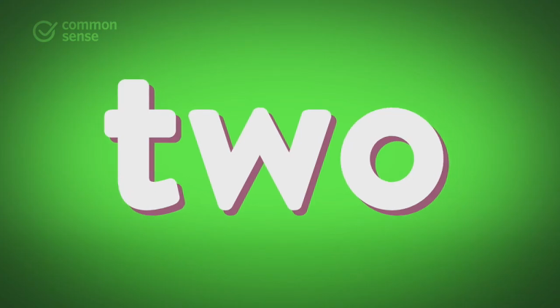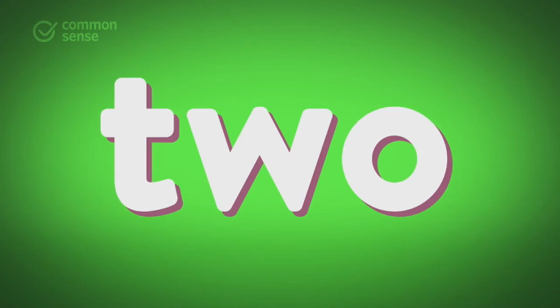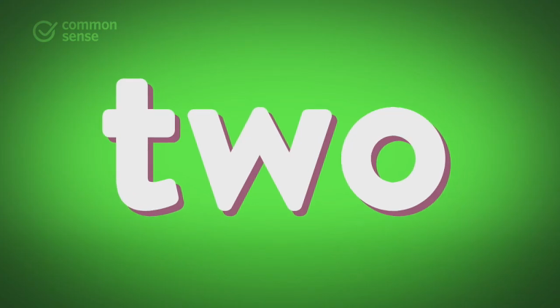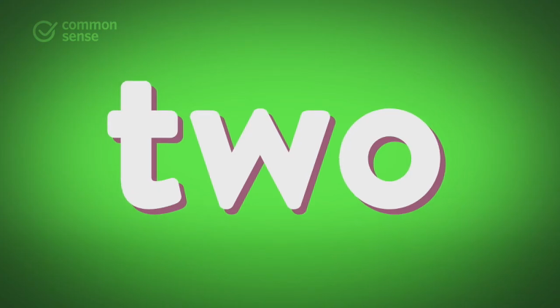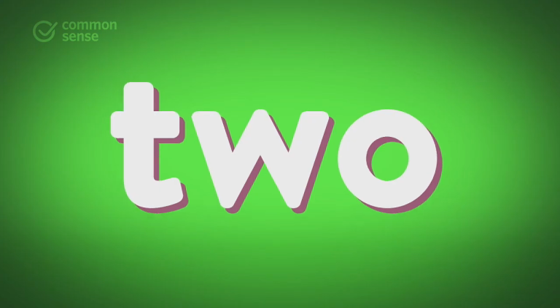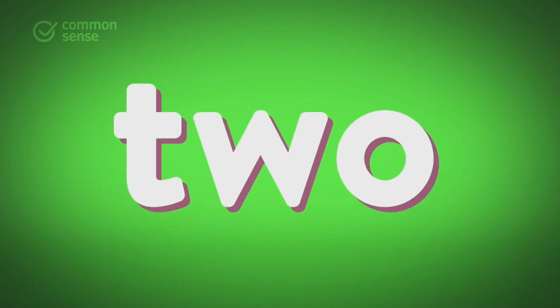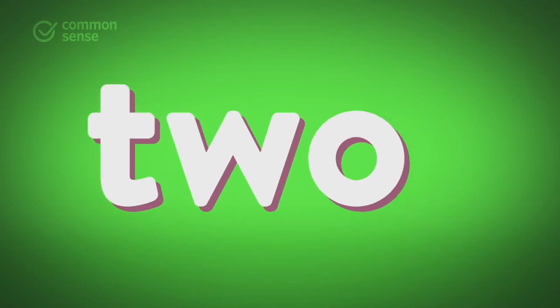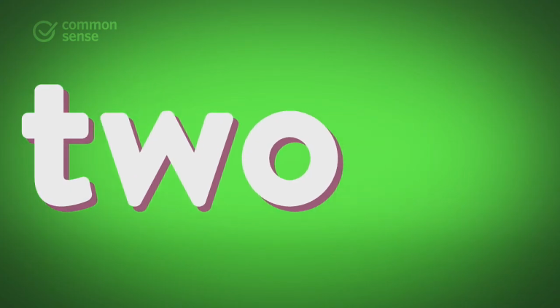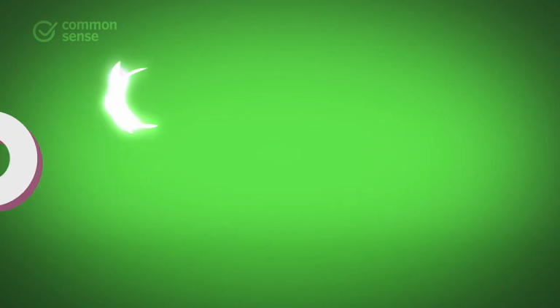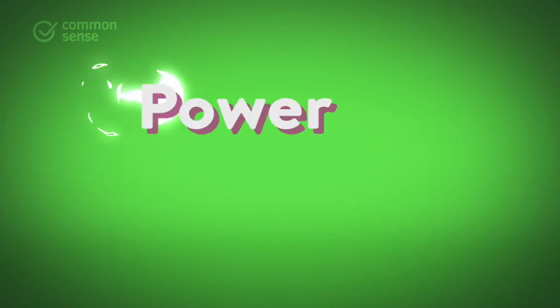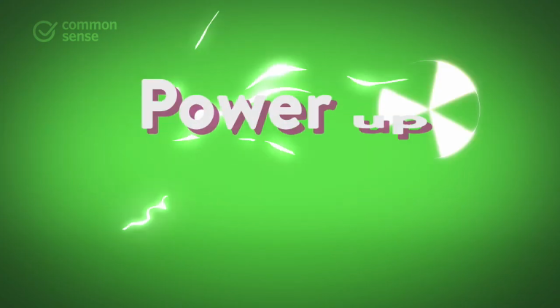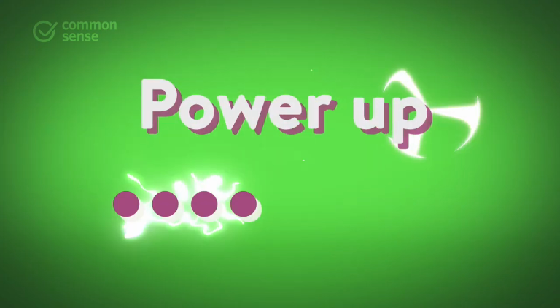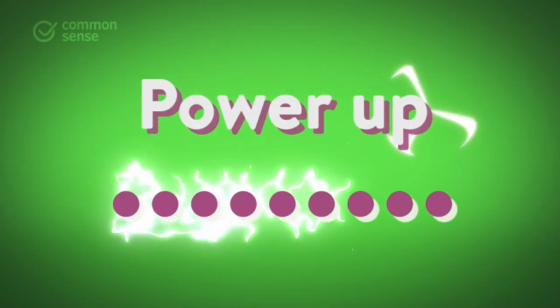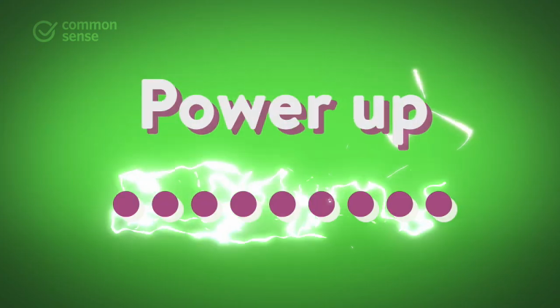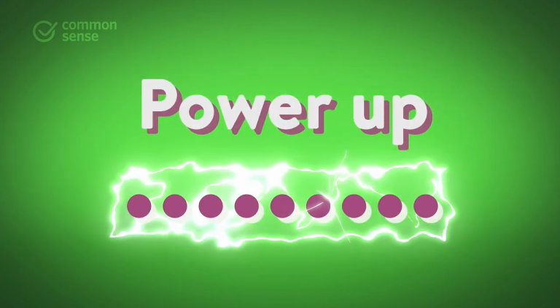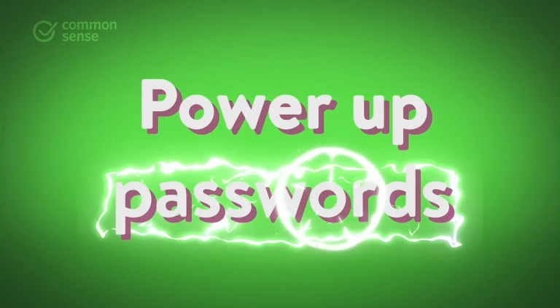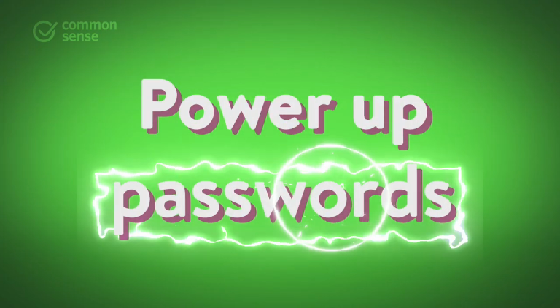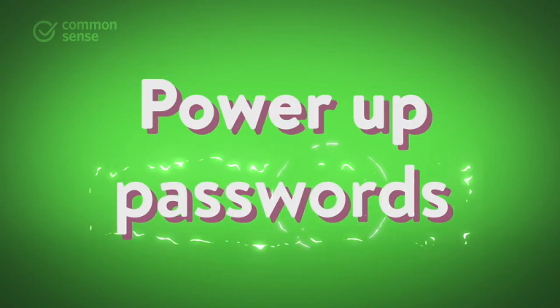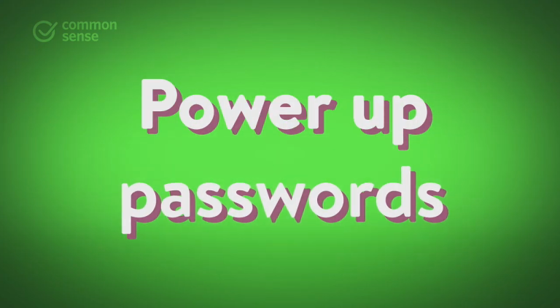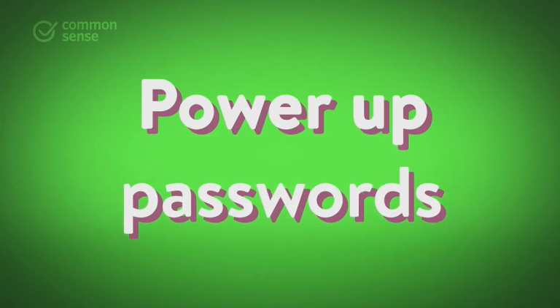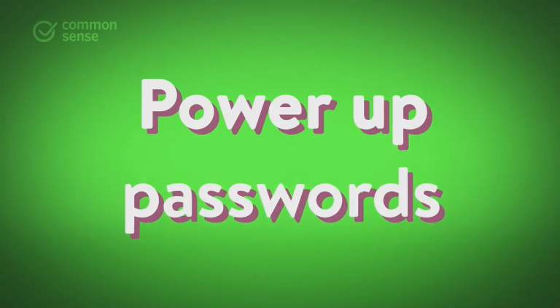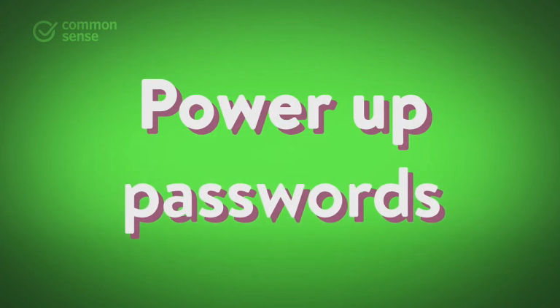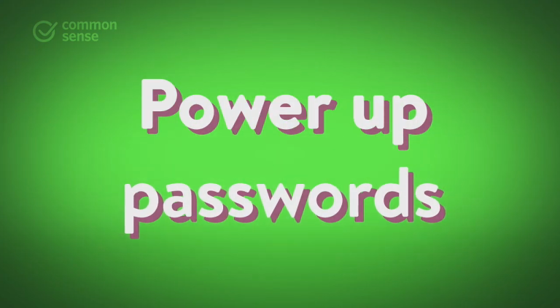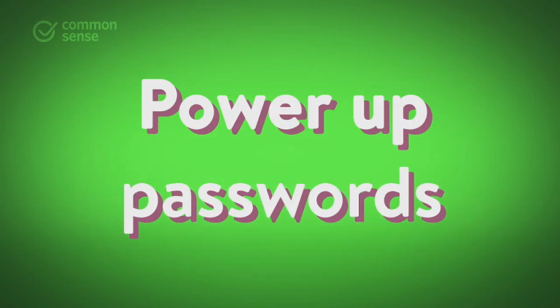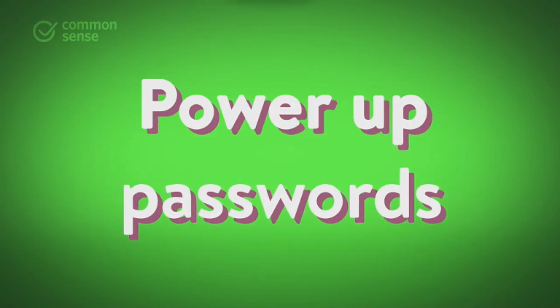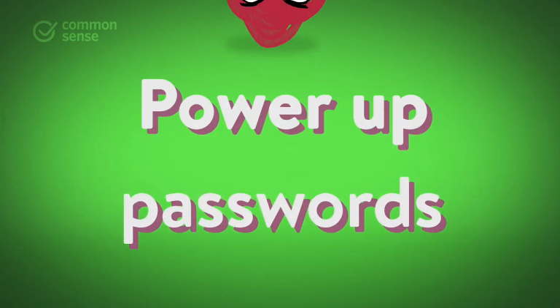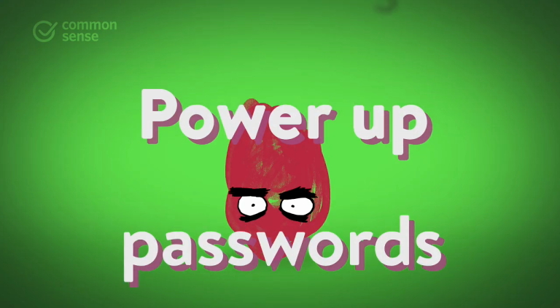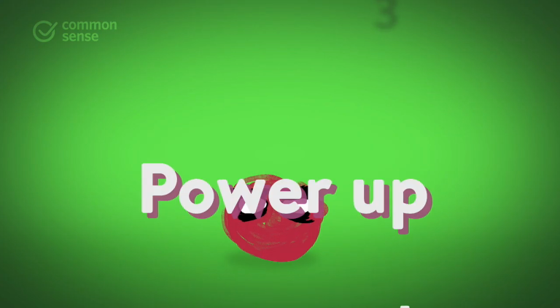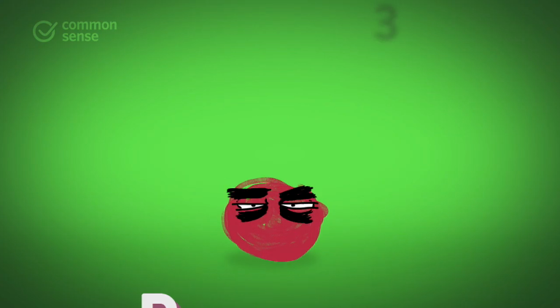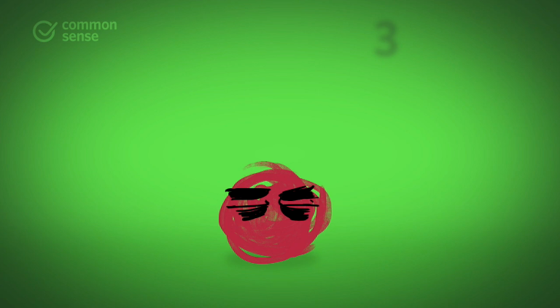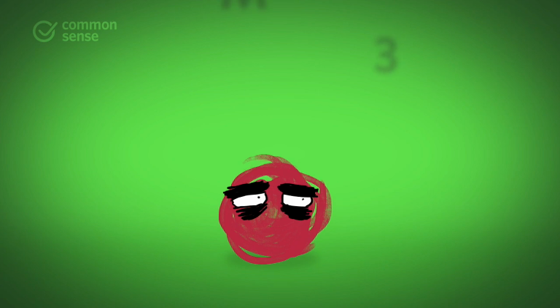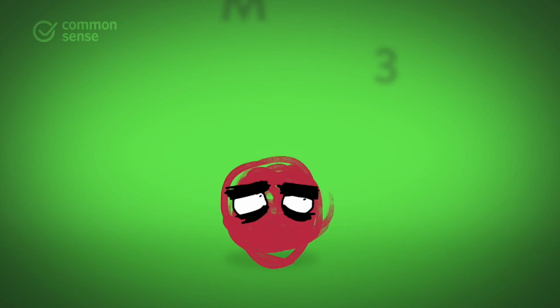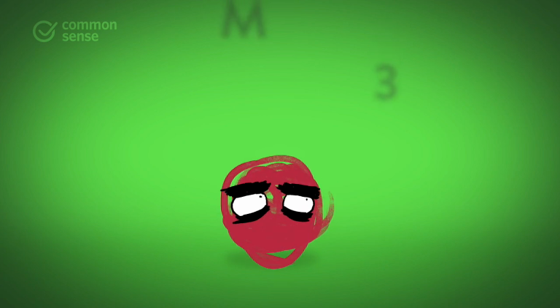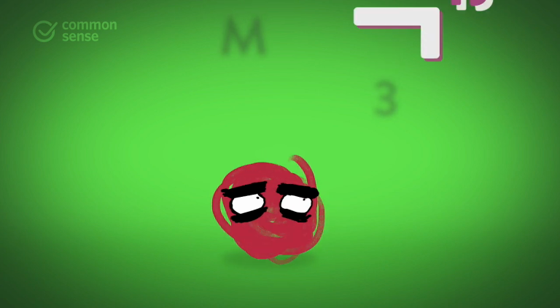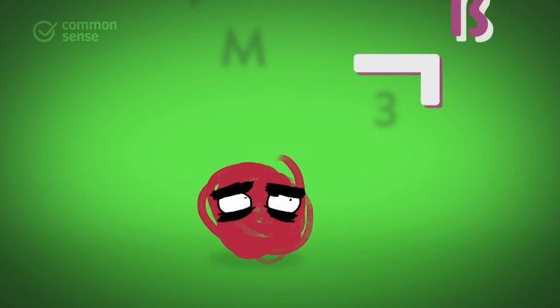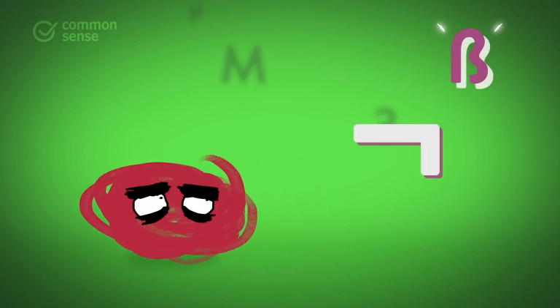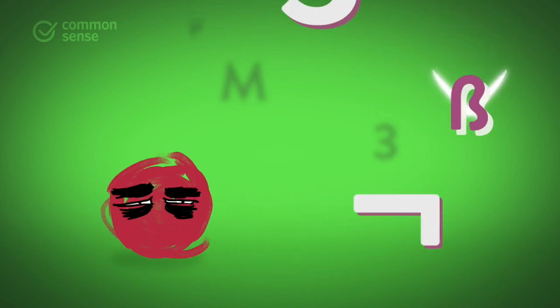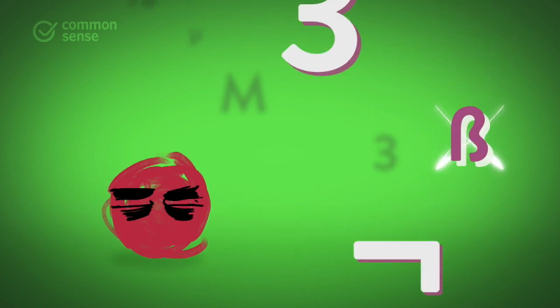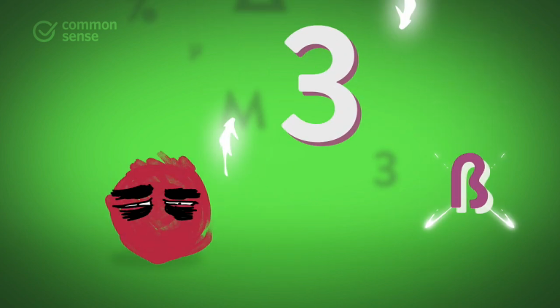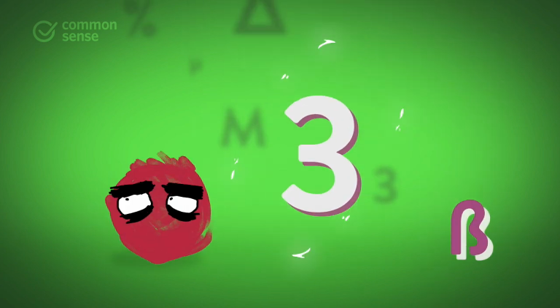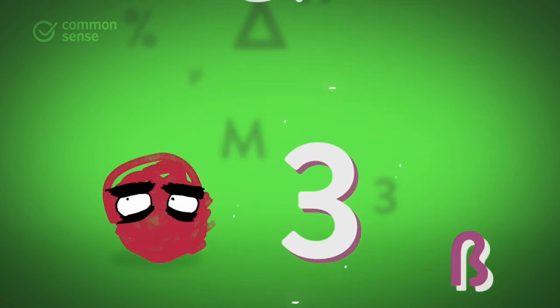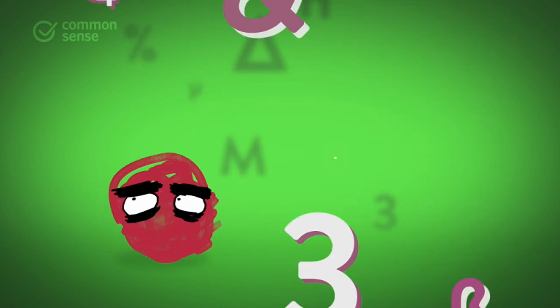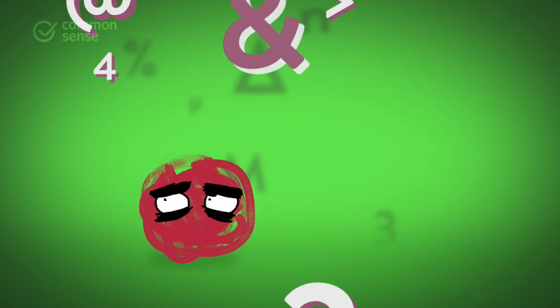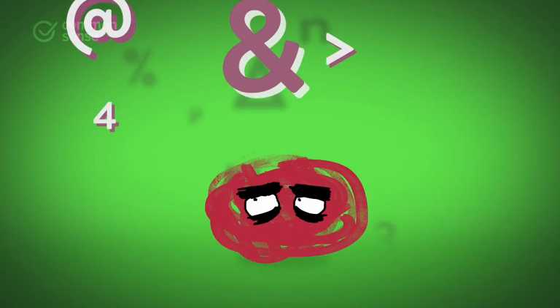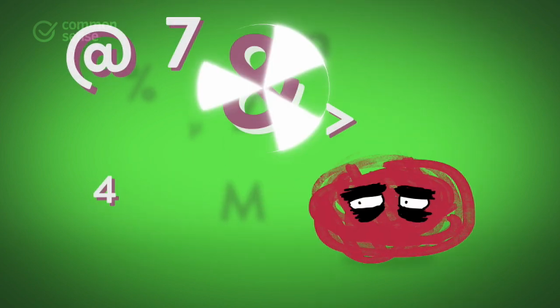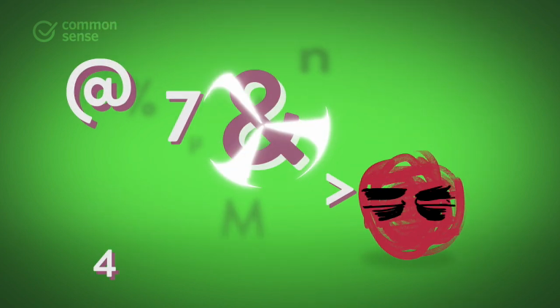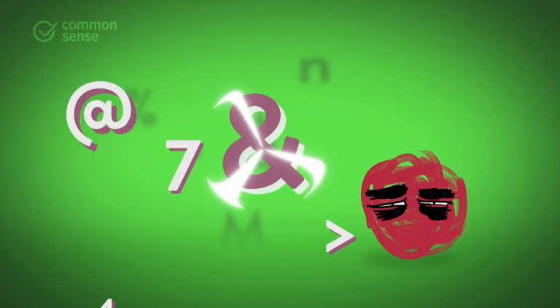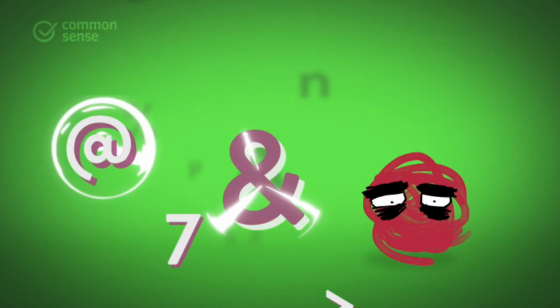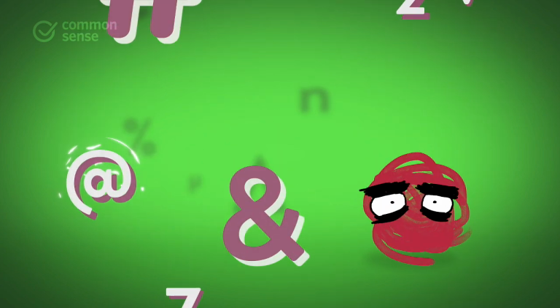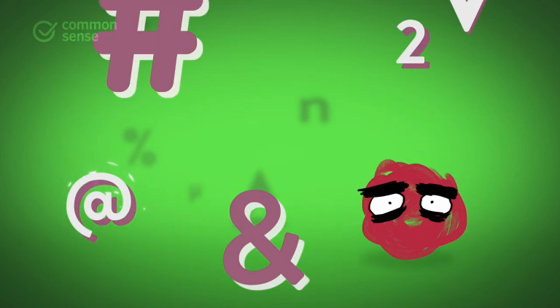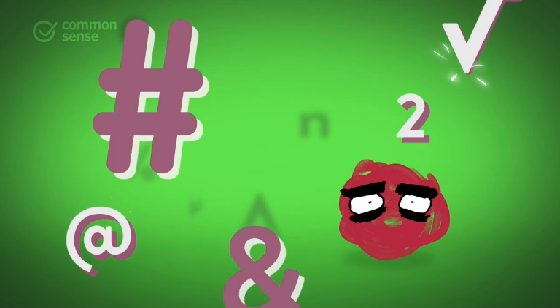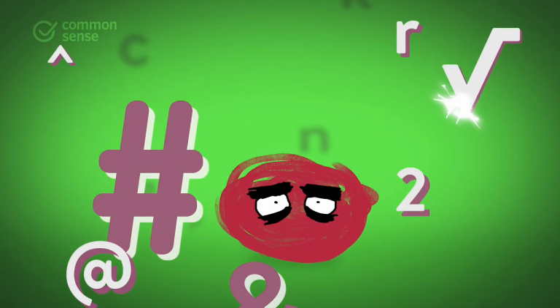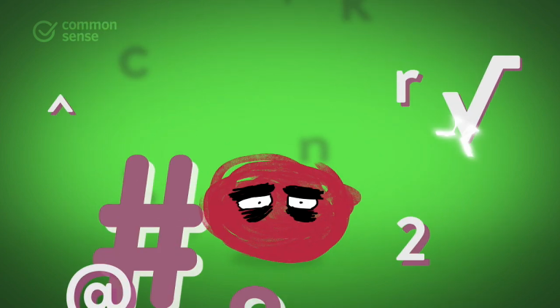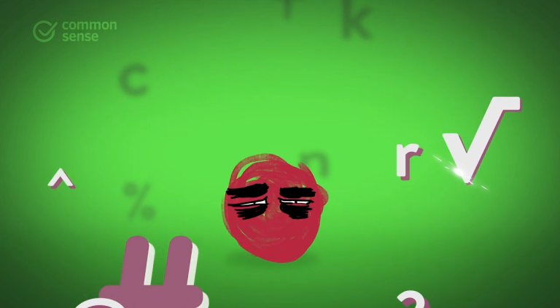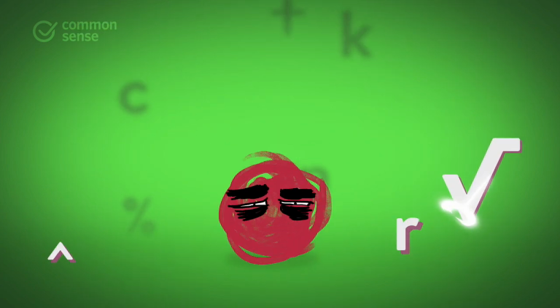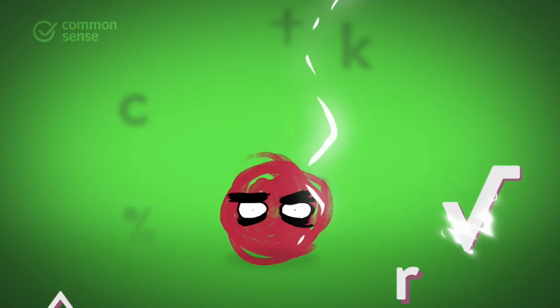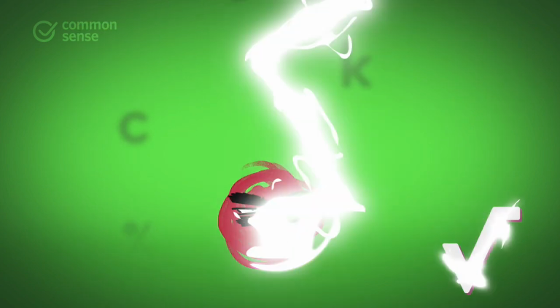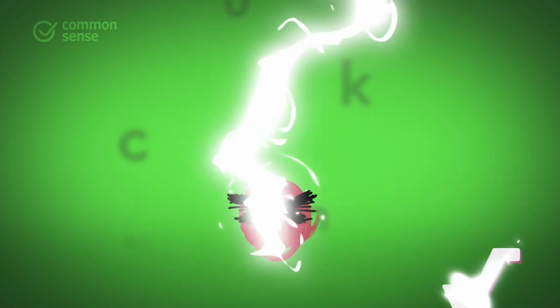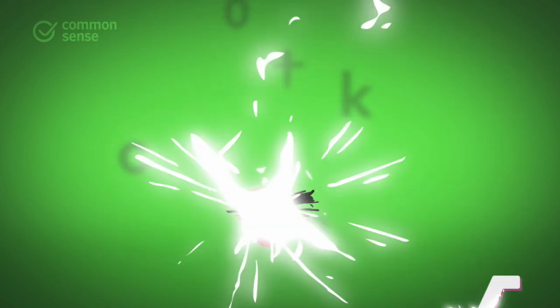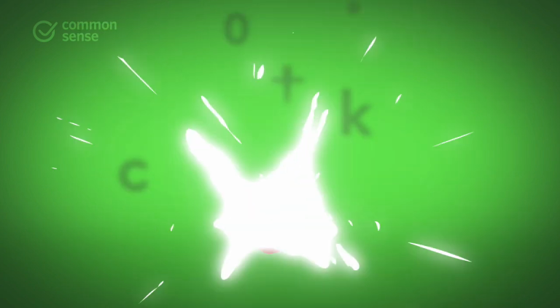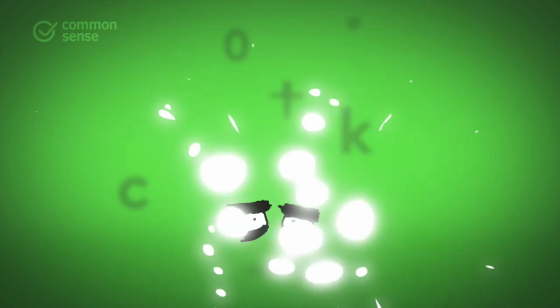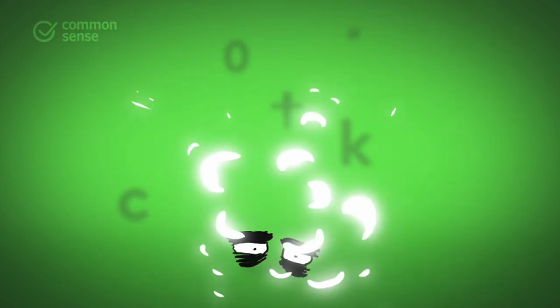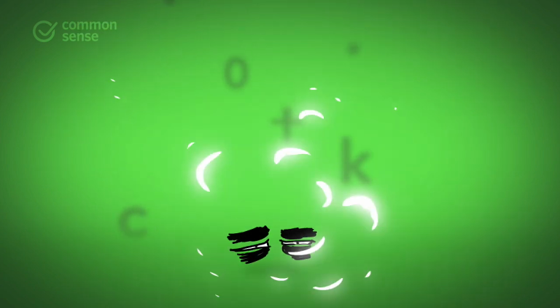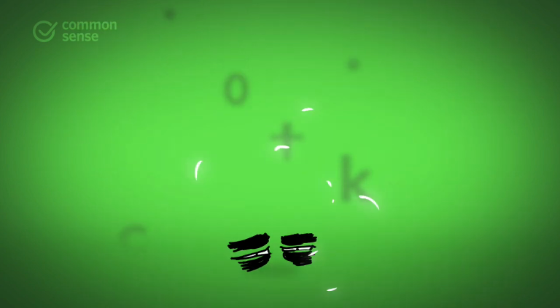Number two, power up passwords. Use unique and complex phrases with numbers and symbols so they're harder to crack.